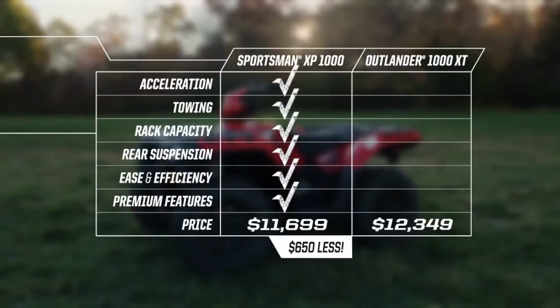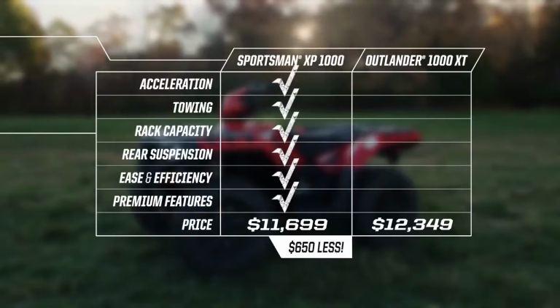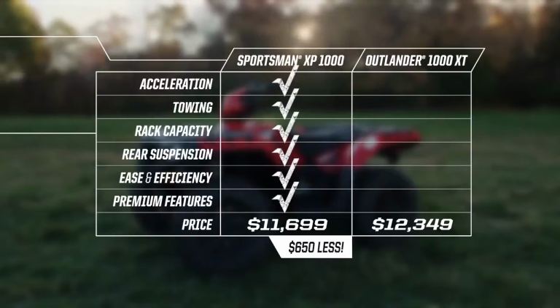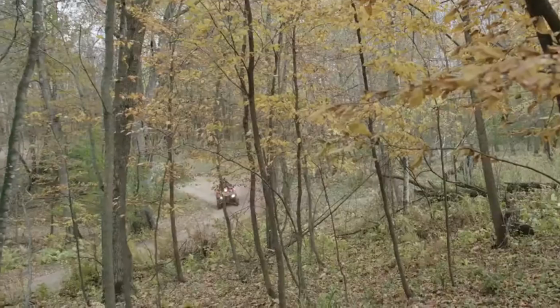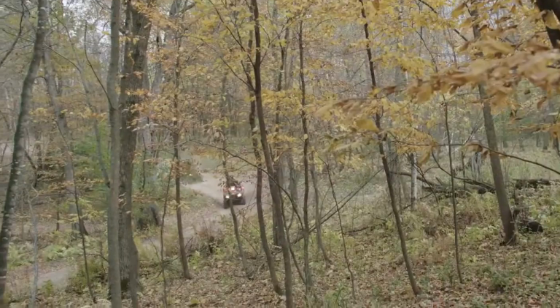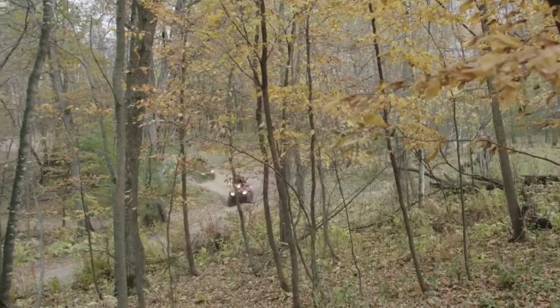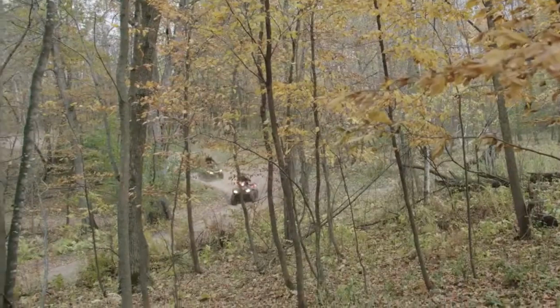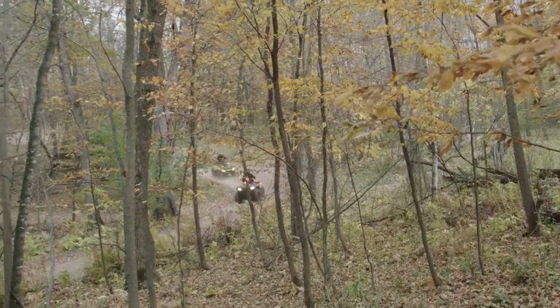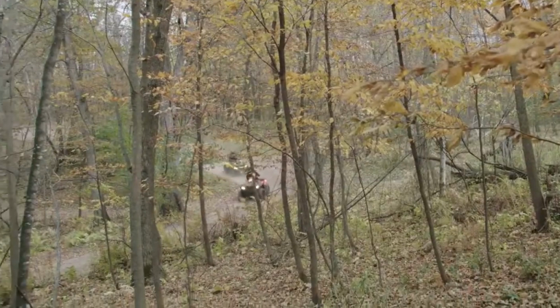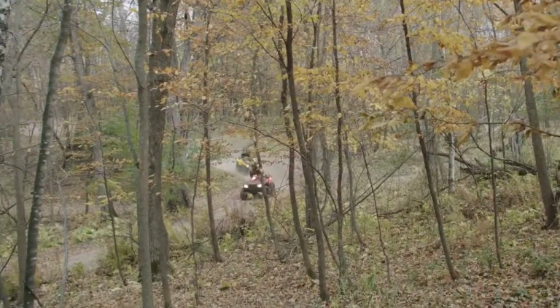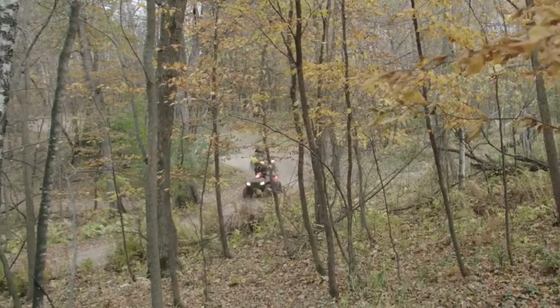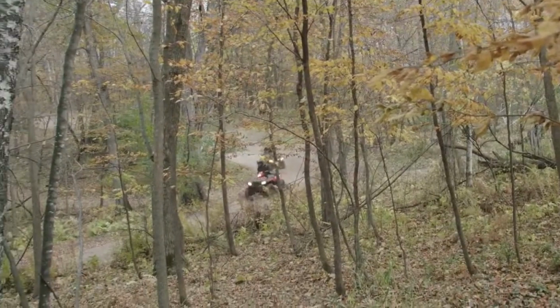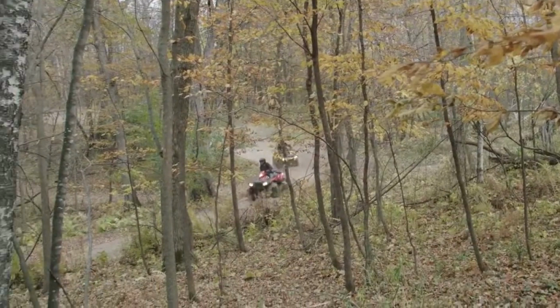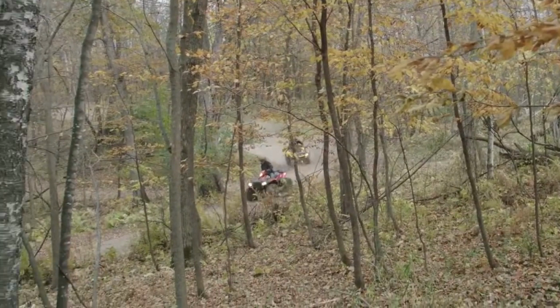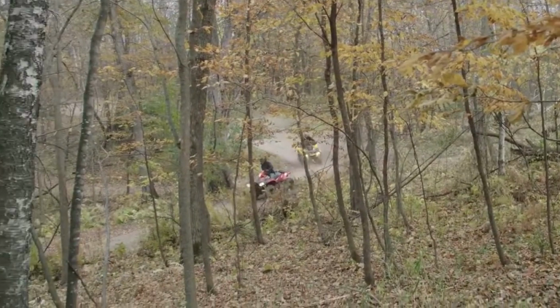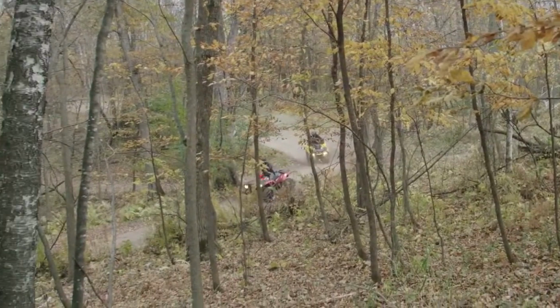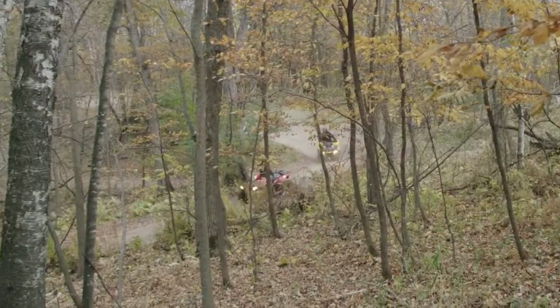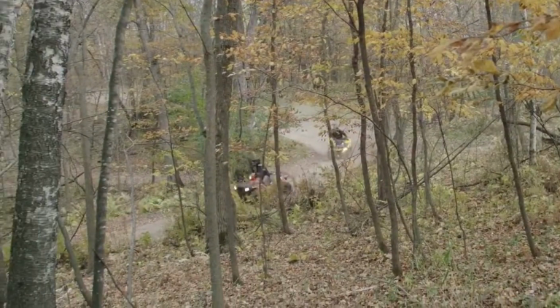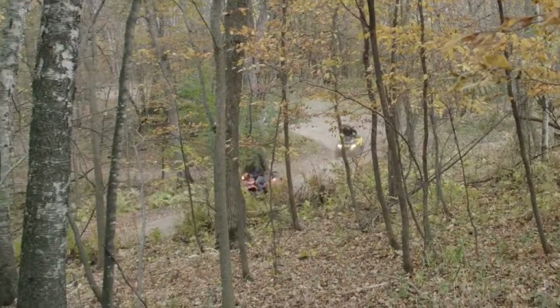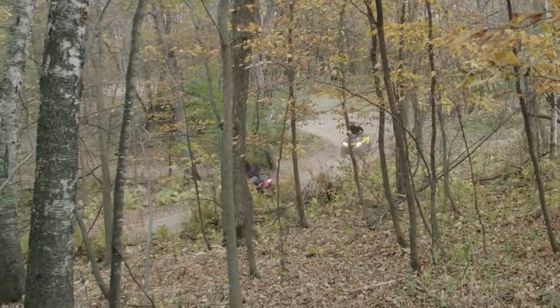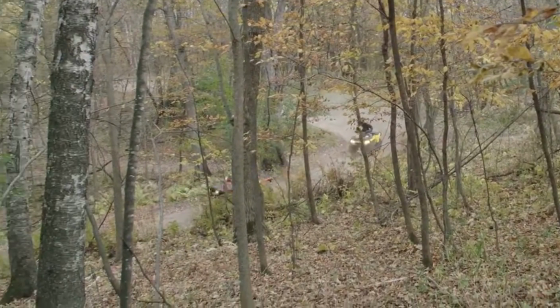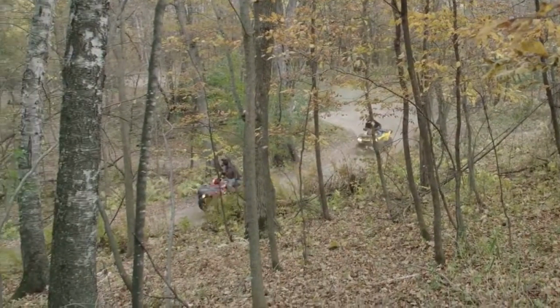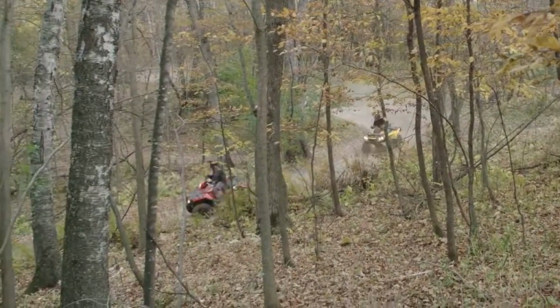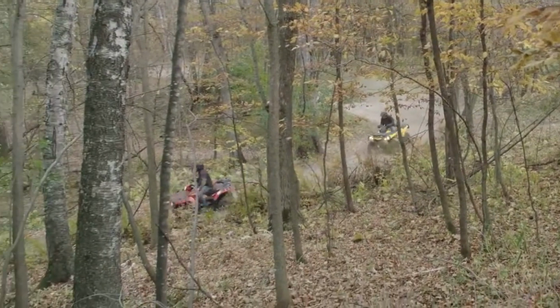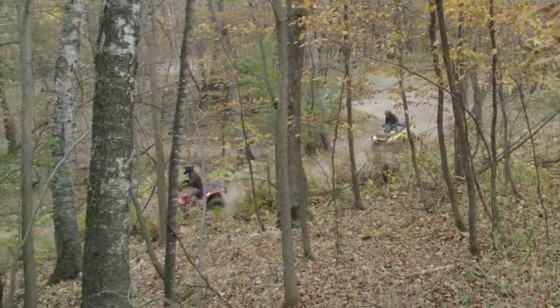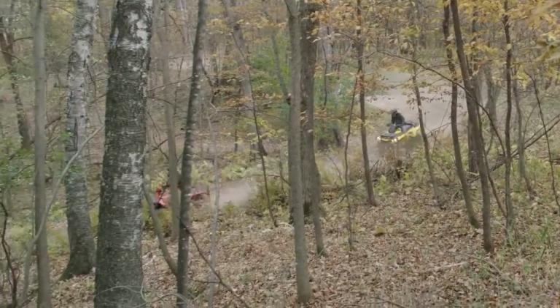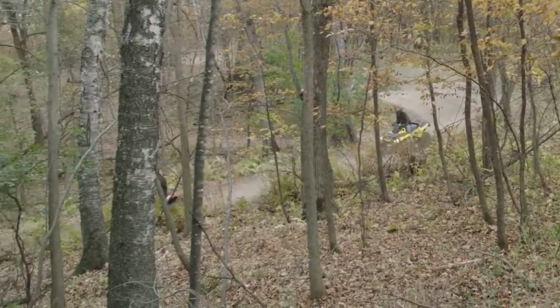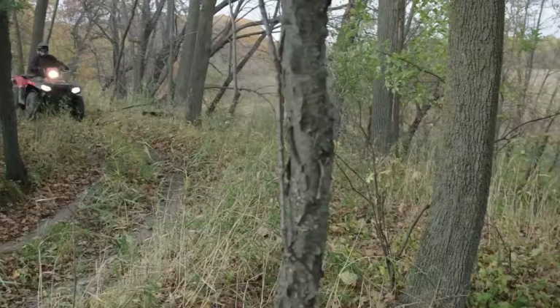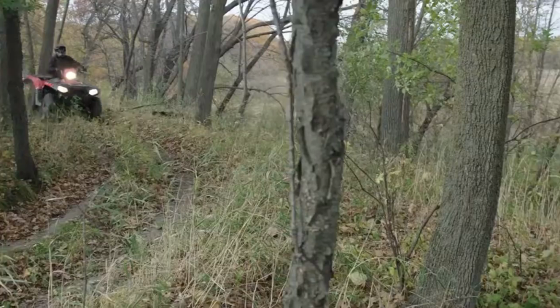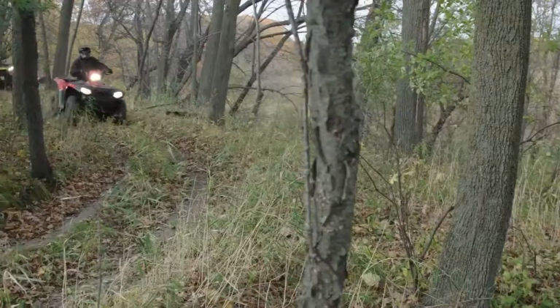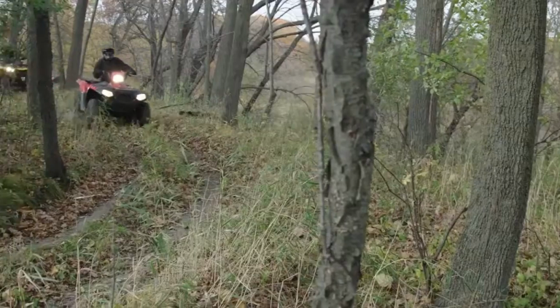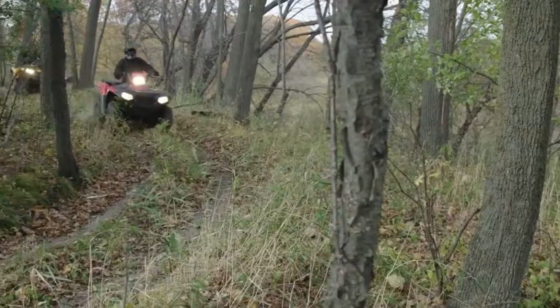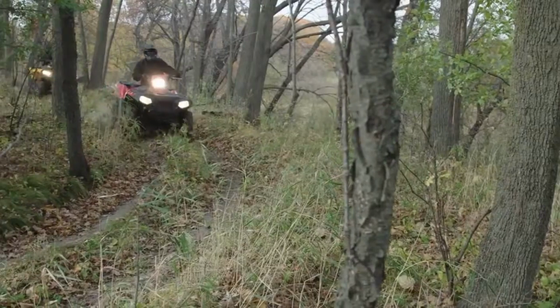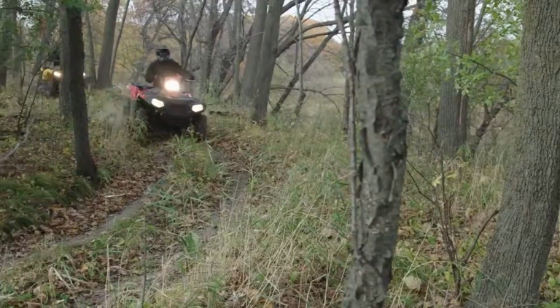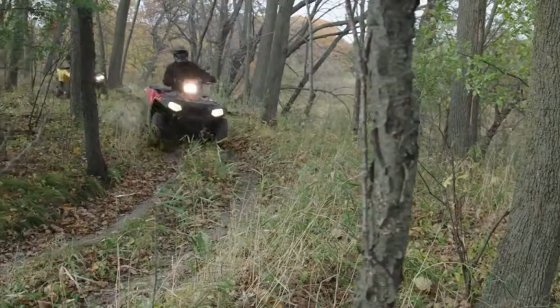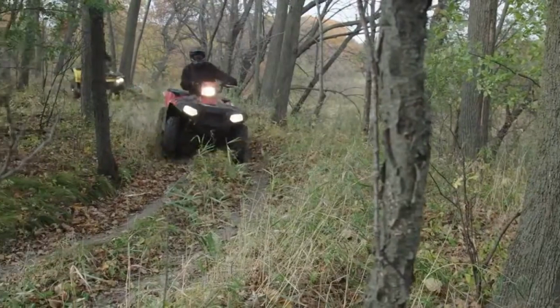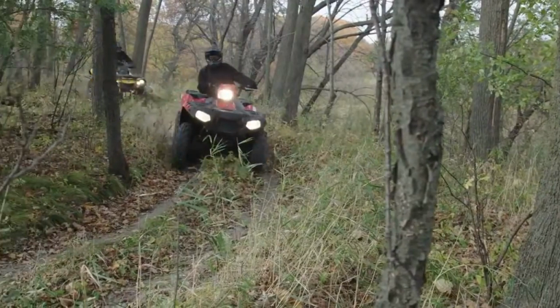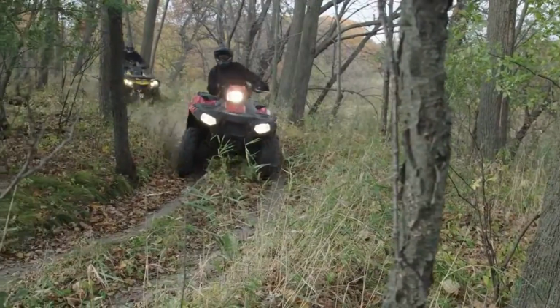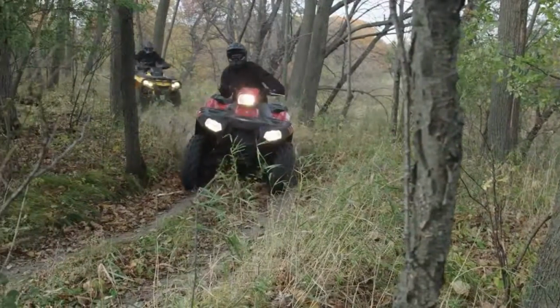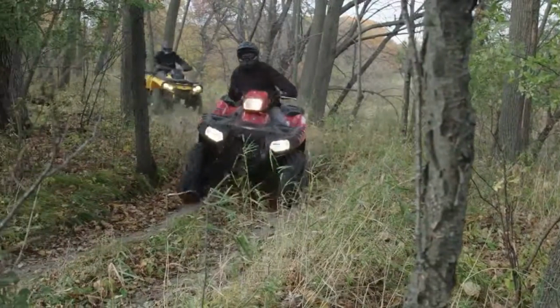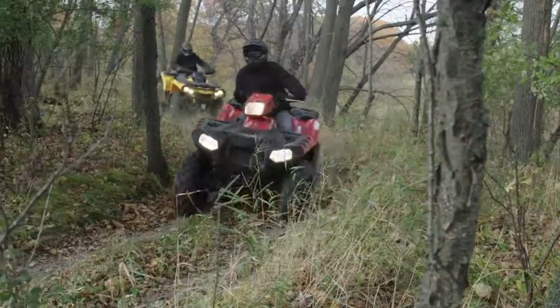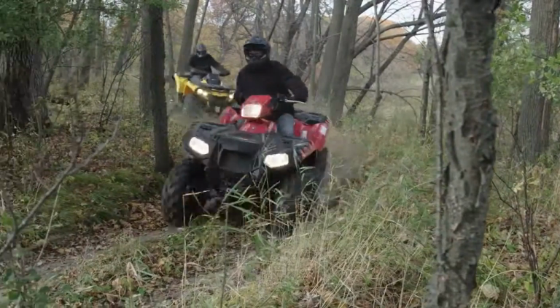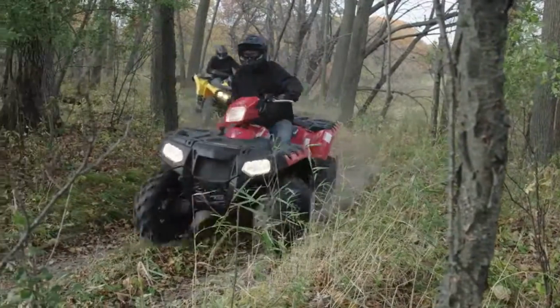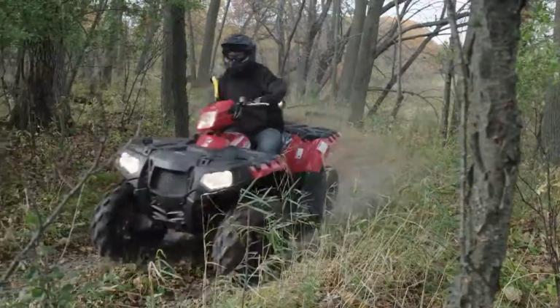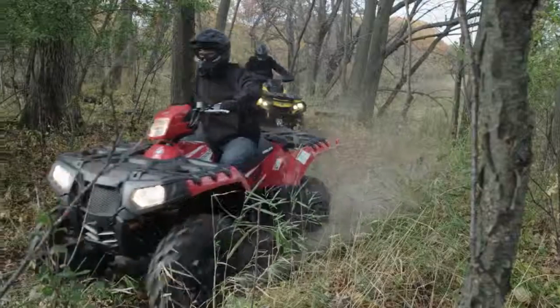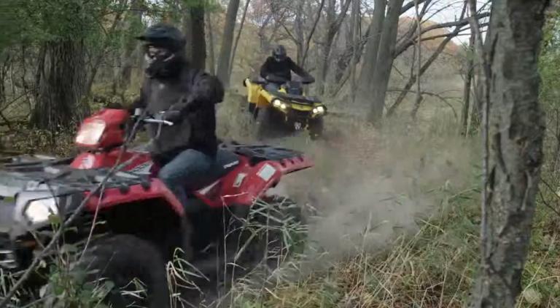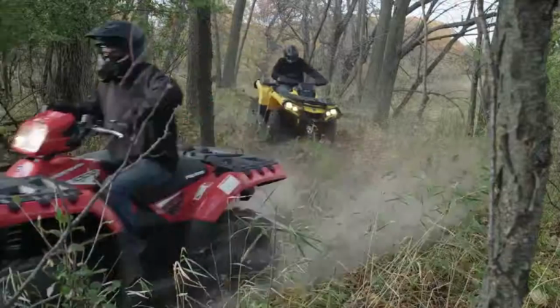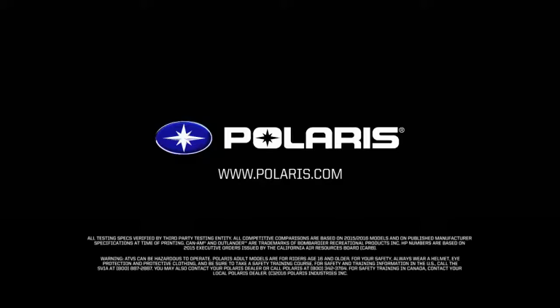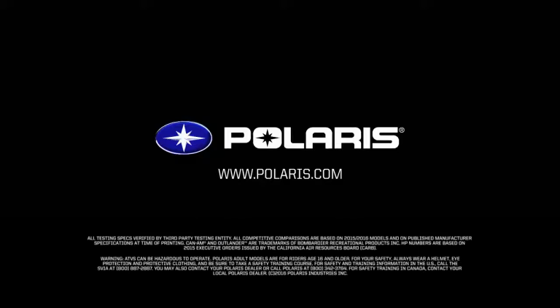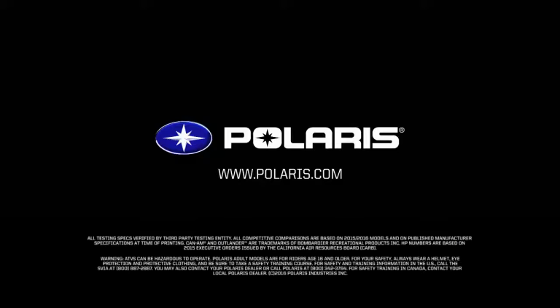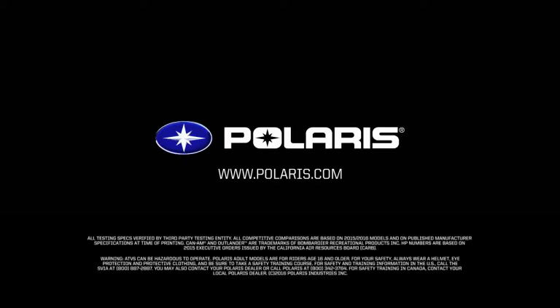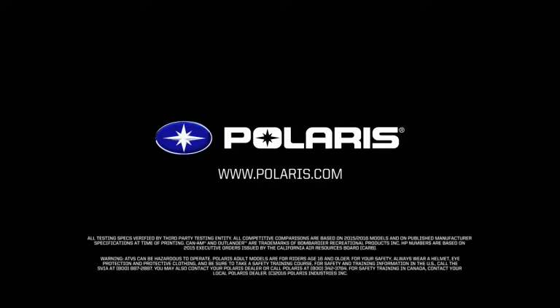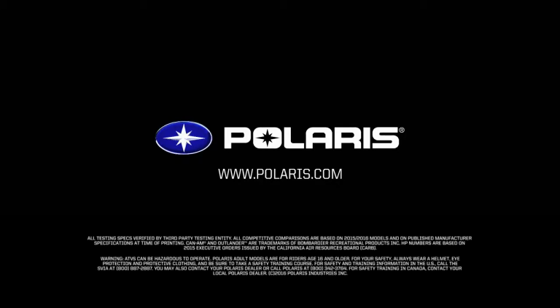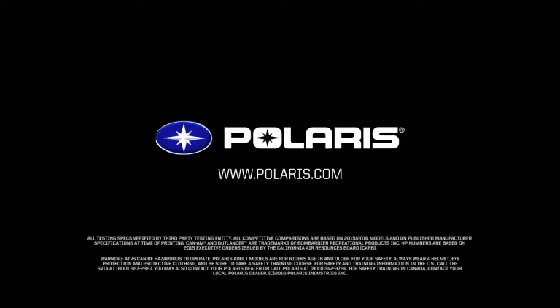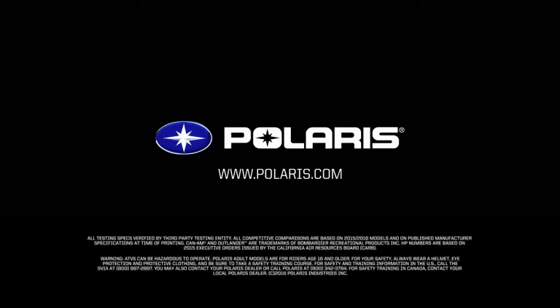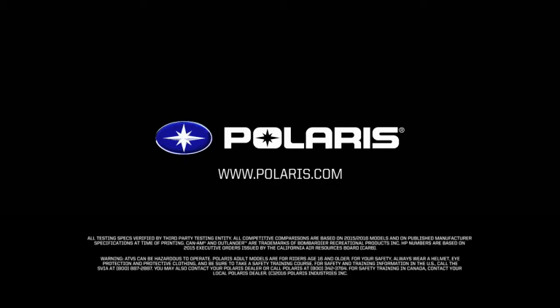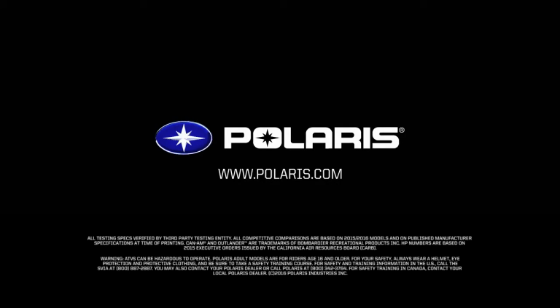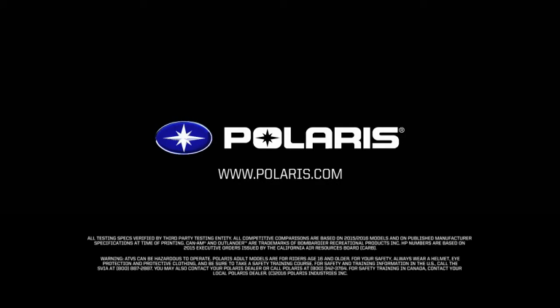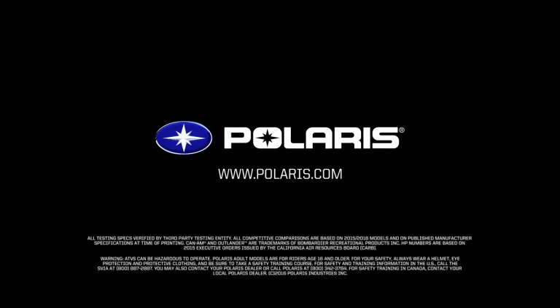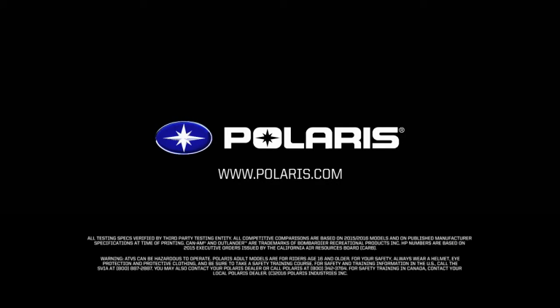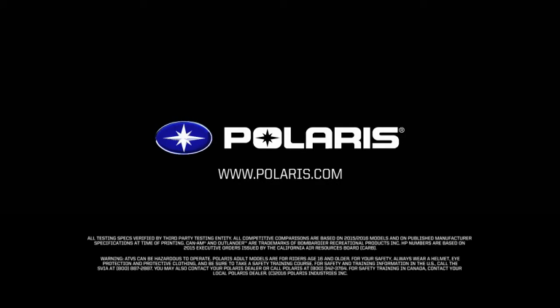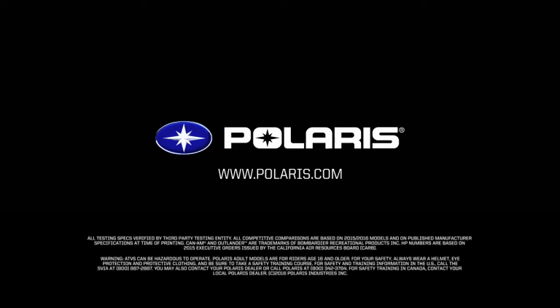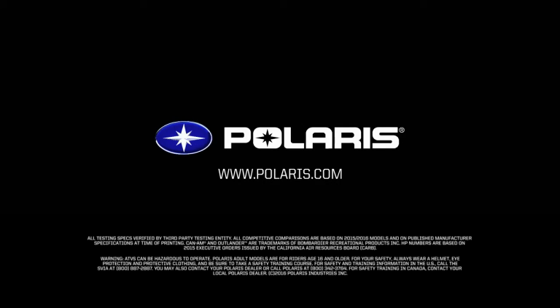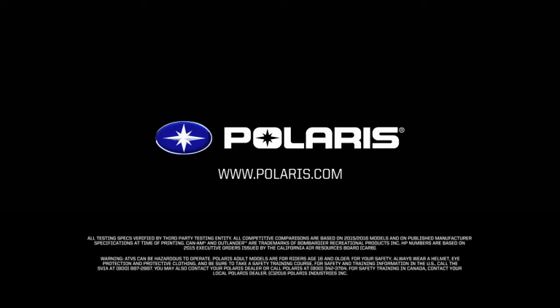Get more for less only with the Sportsman XP-1000 from Polaris.